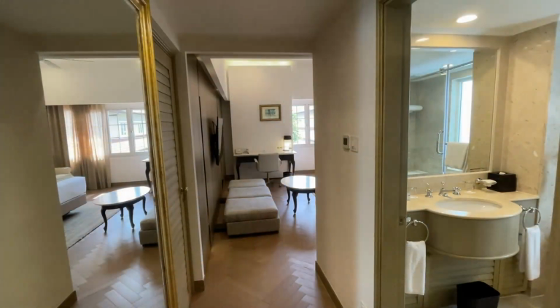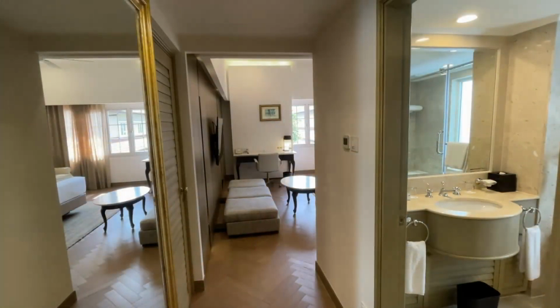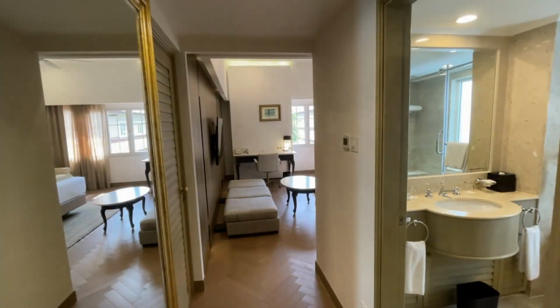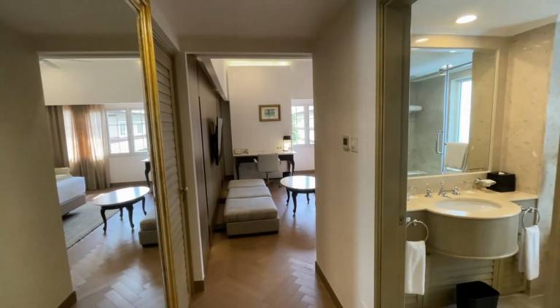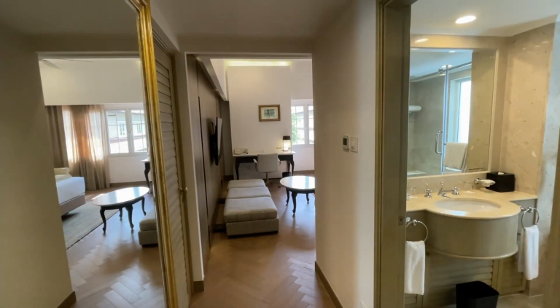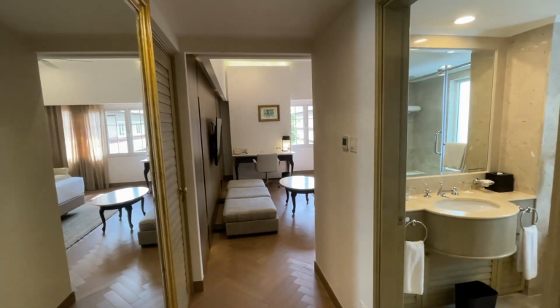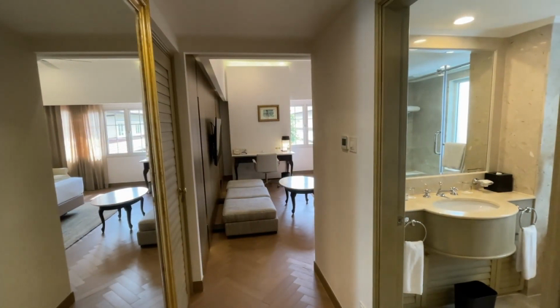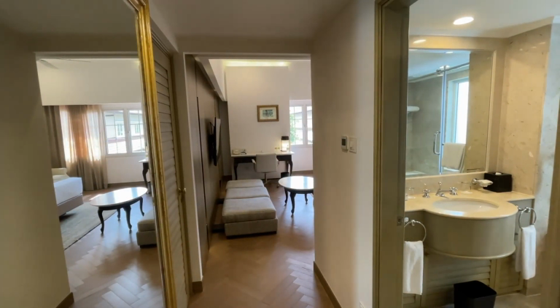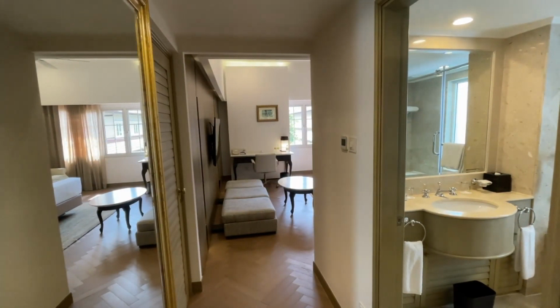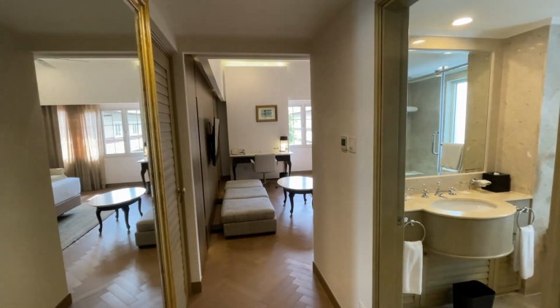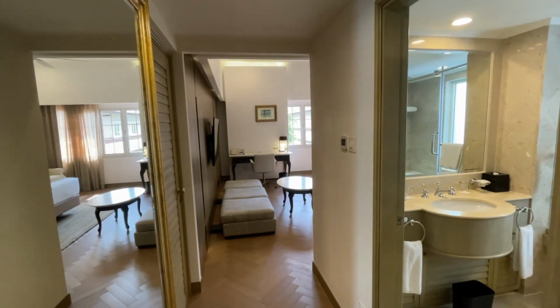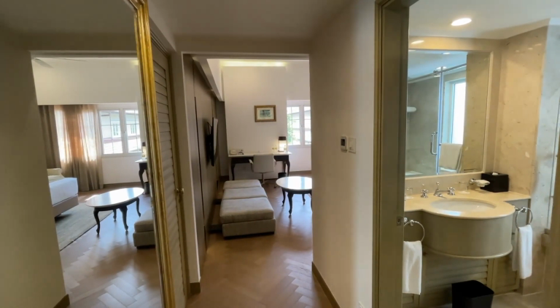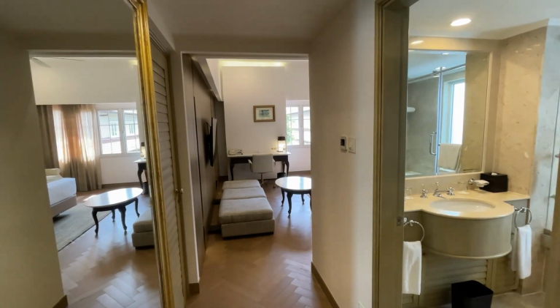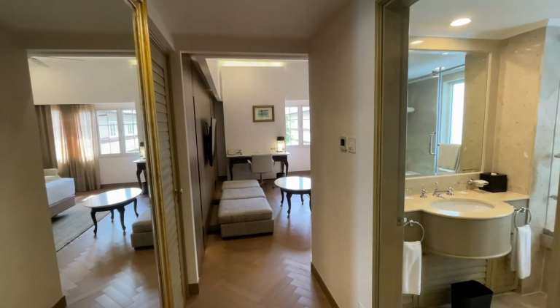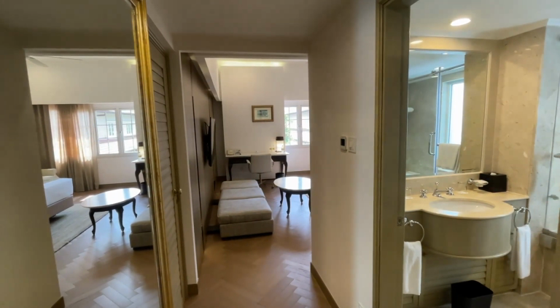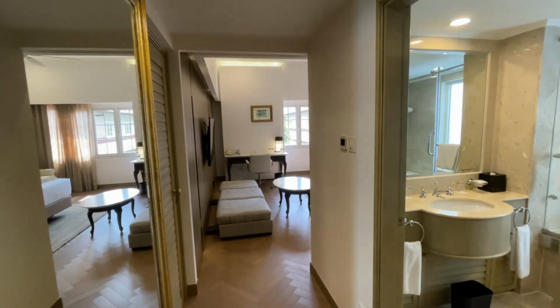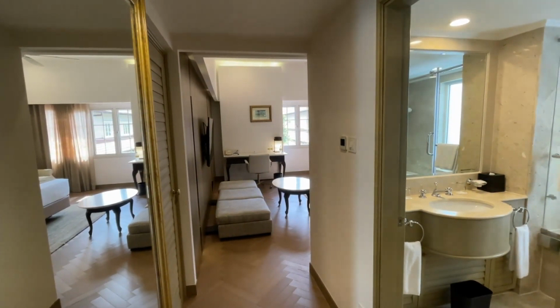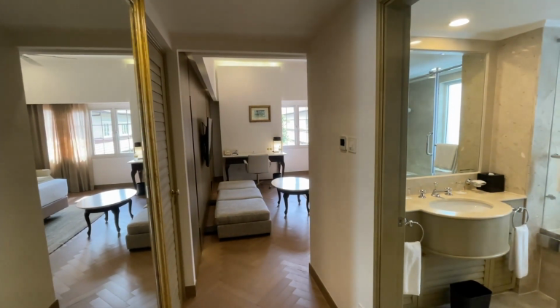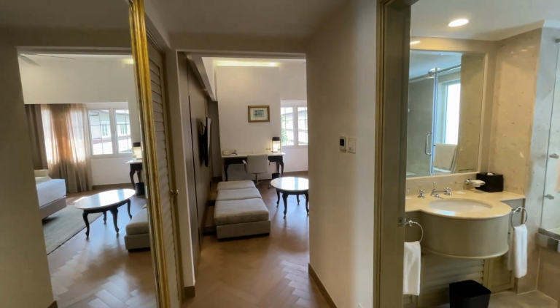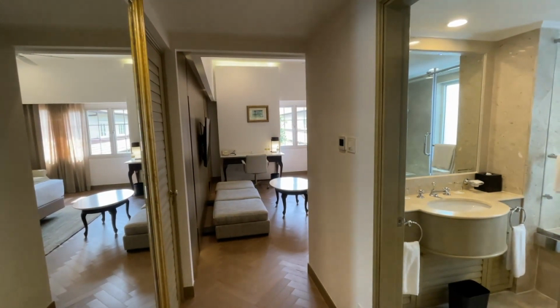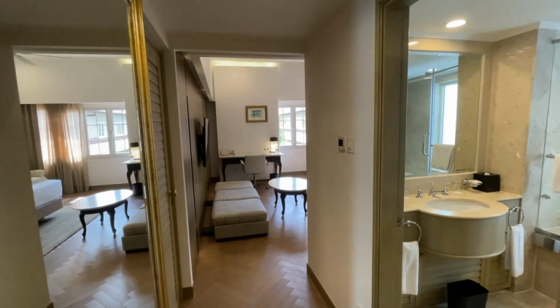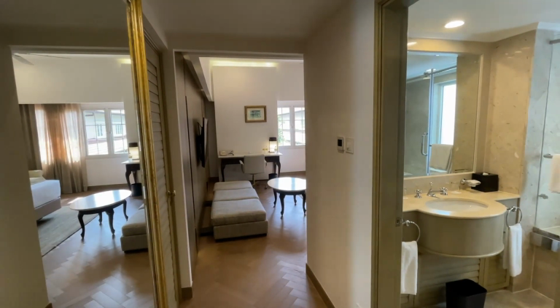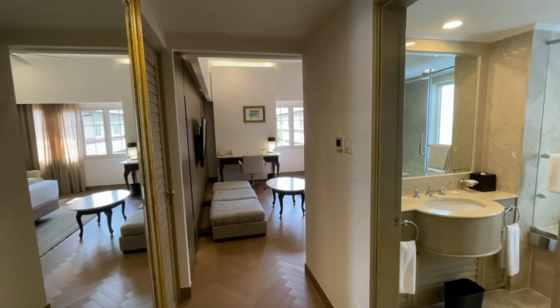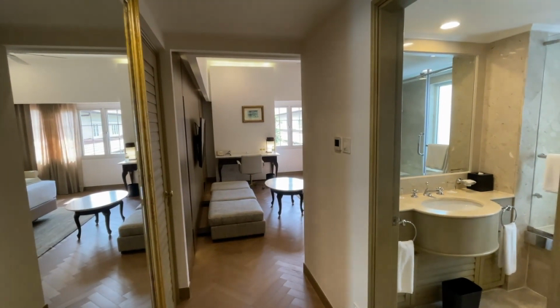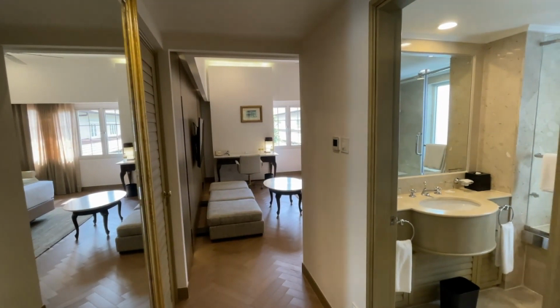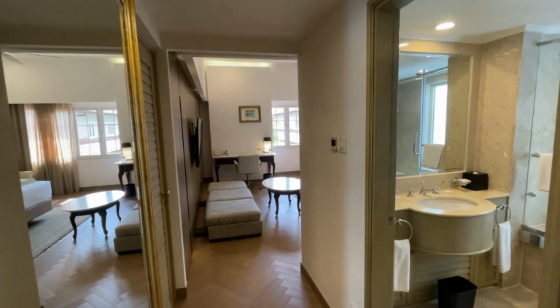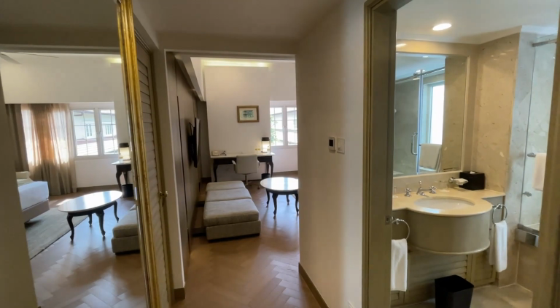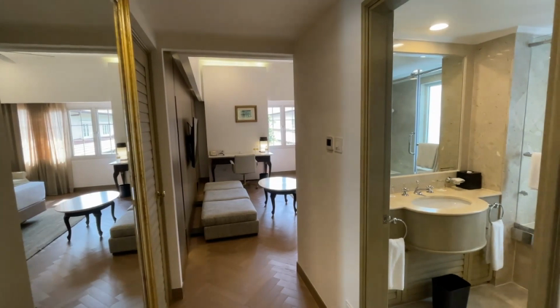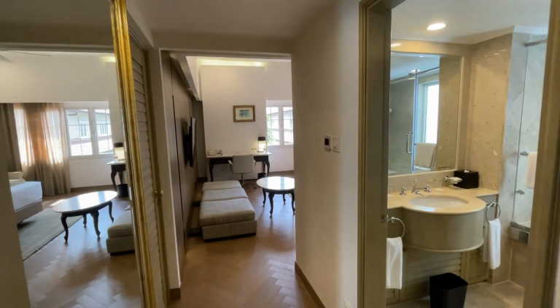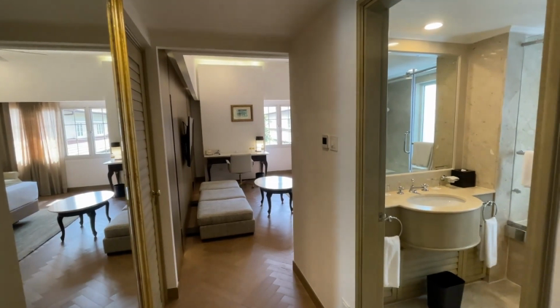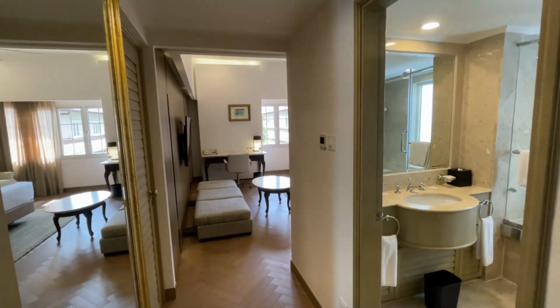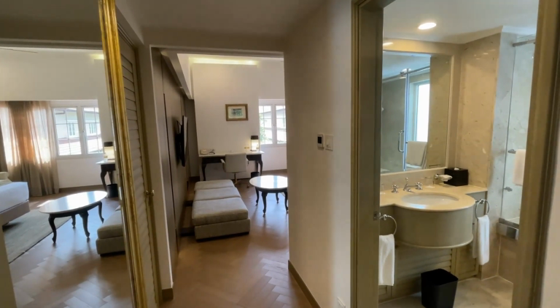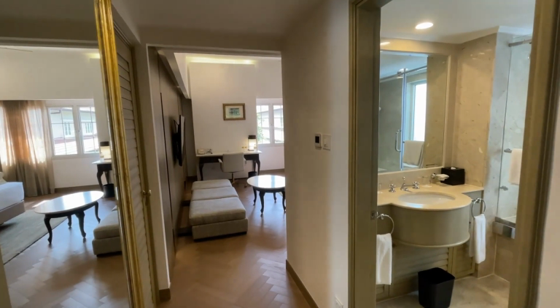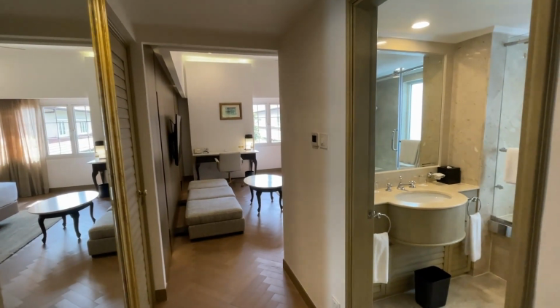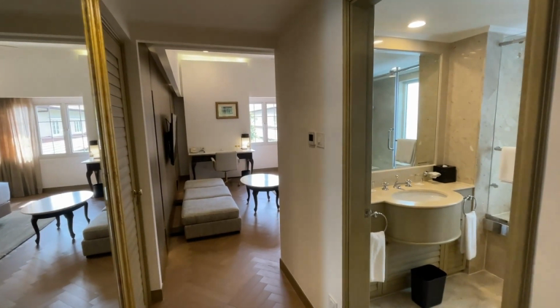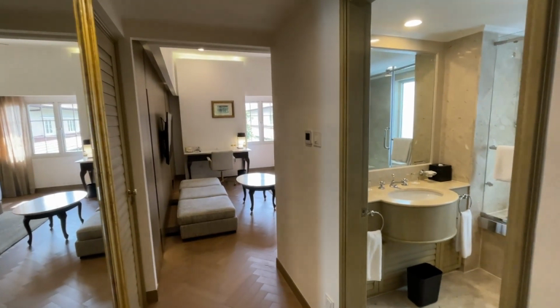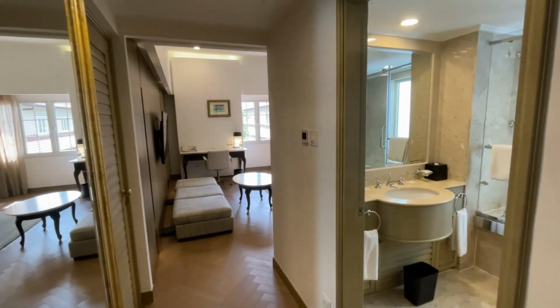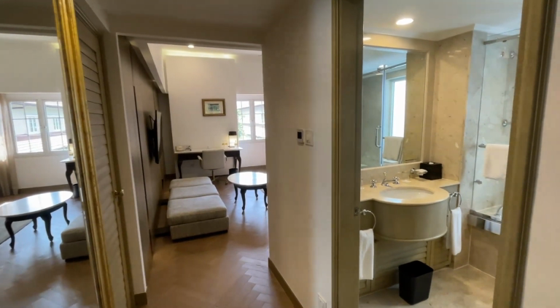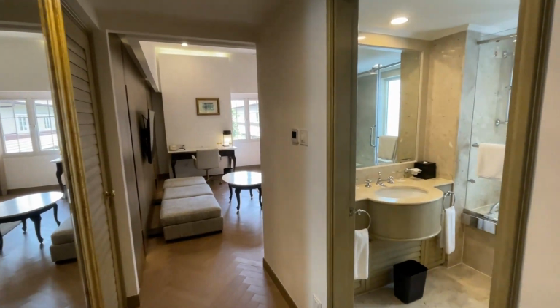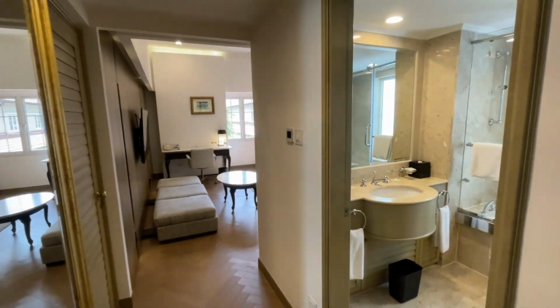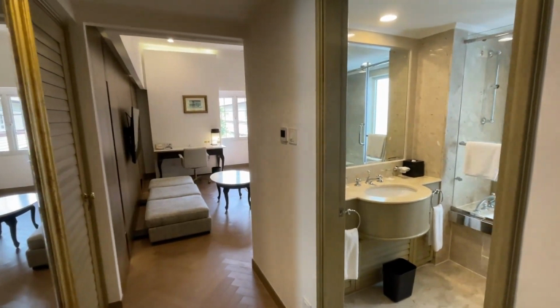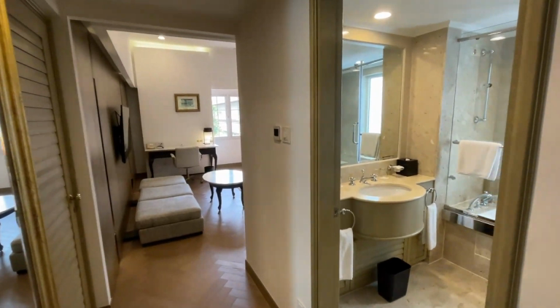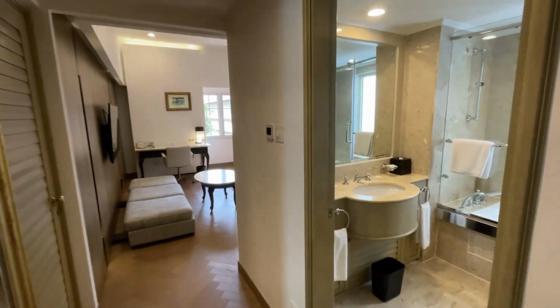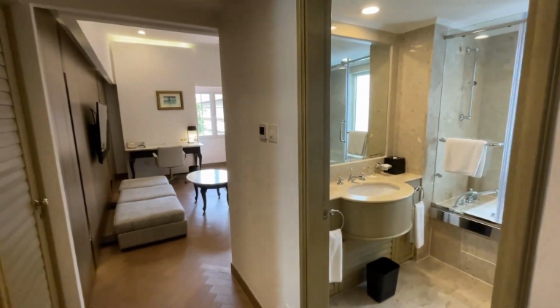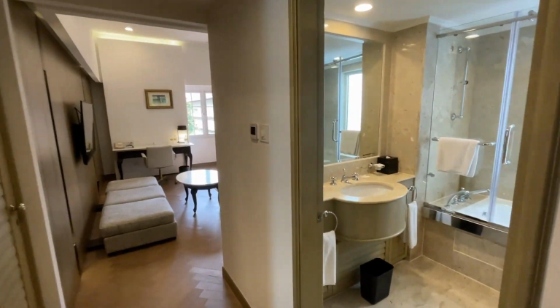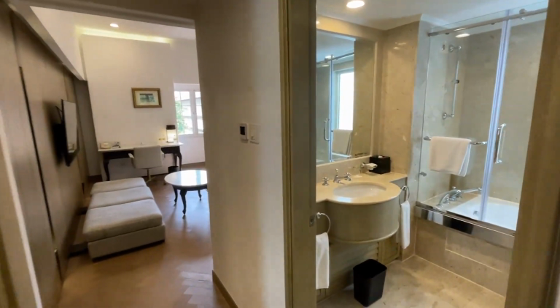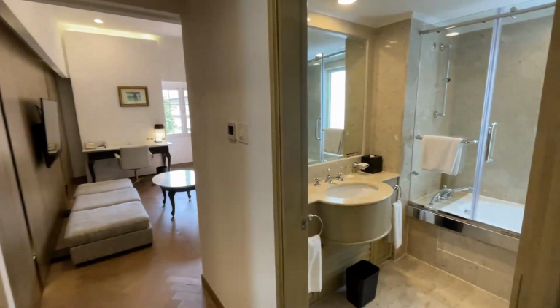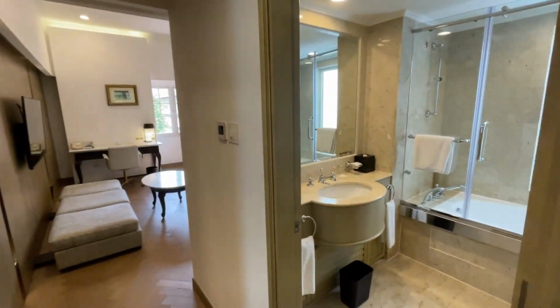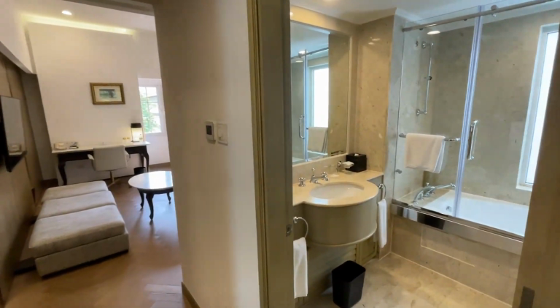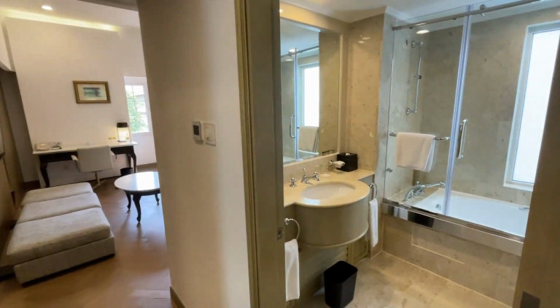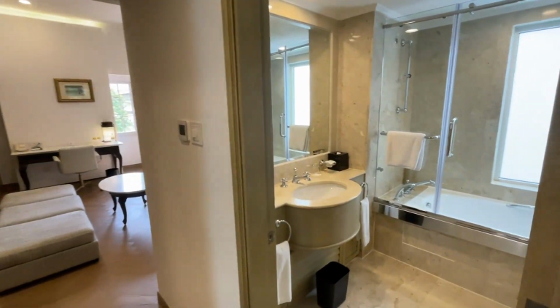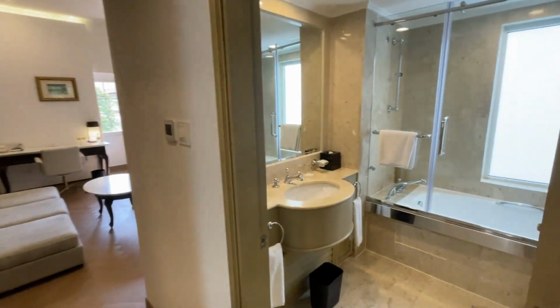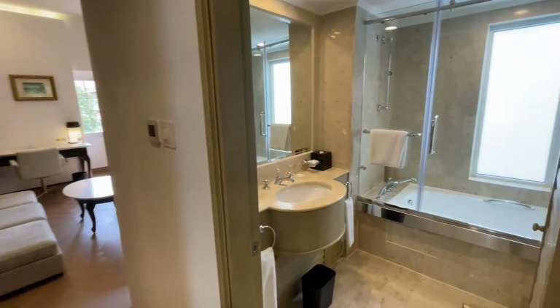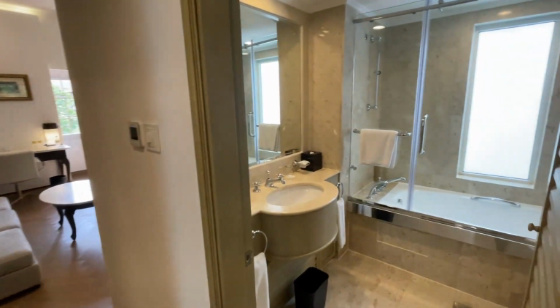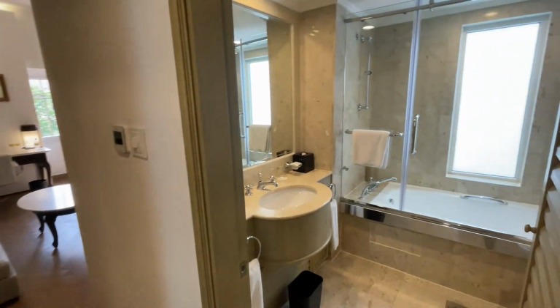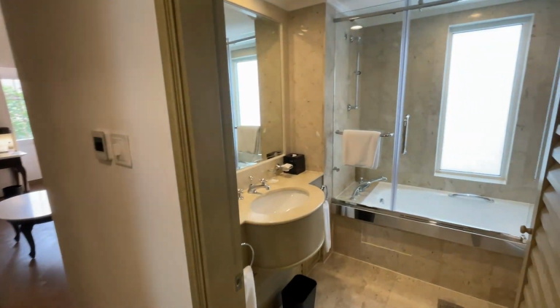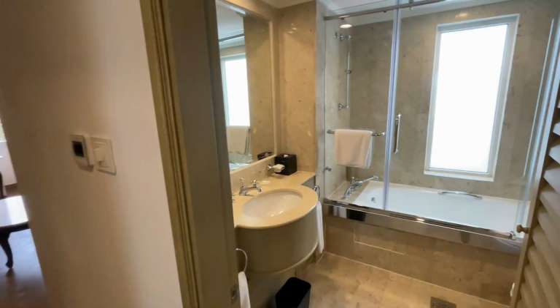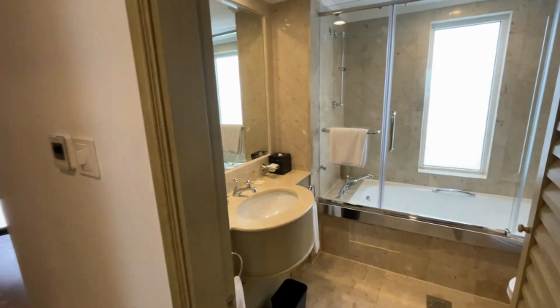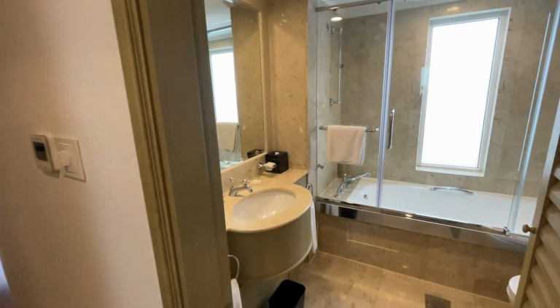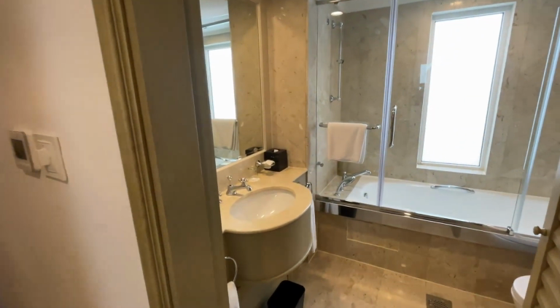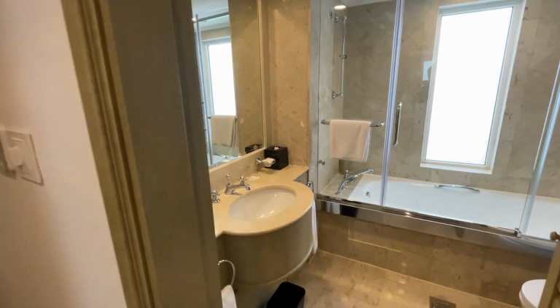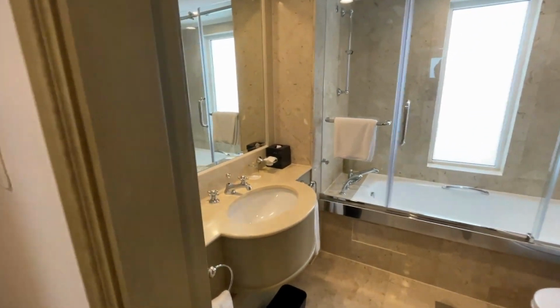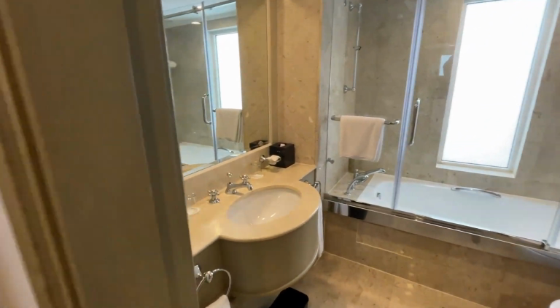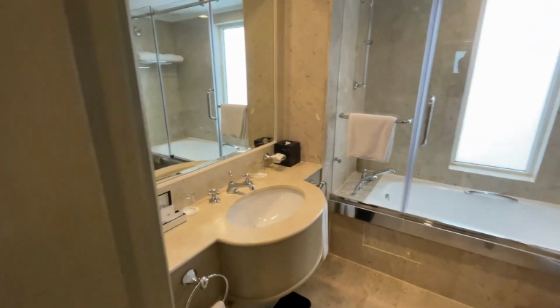I complained about the previous room, and they gave me an upgrade to the Deluxe Premier room. Let me show you guys the bathroom first.